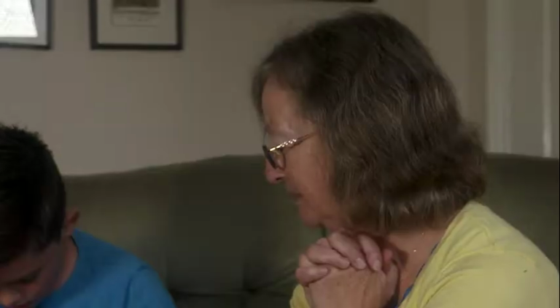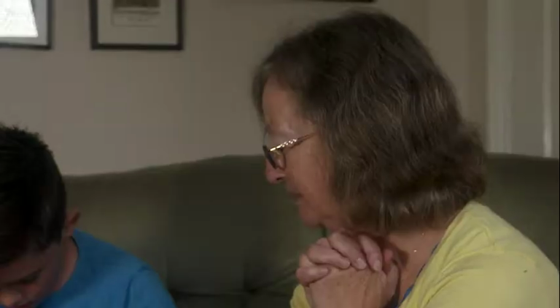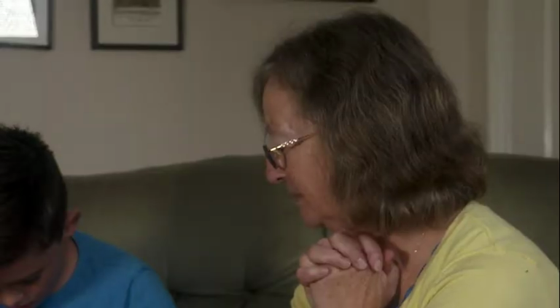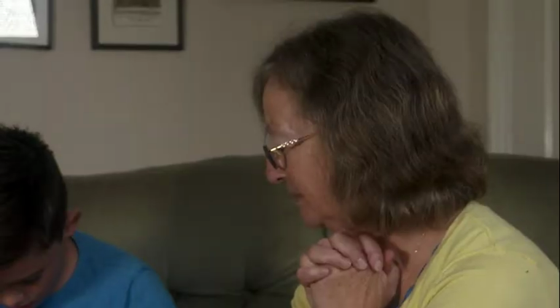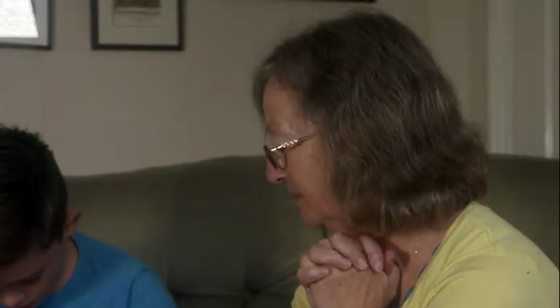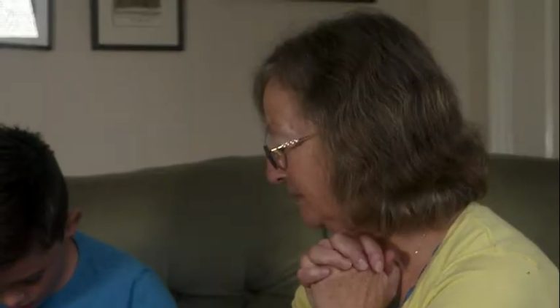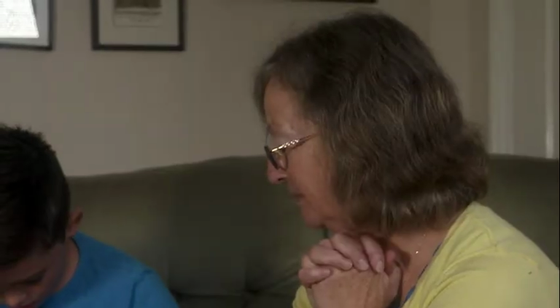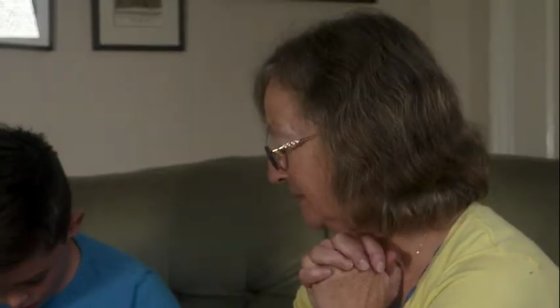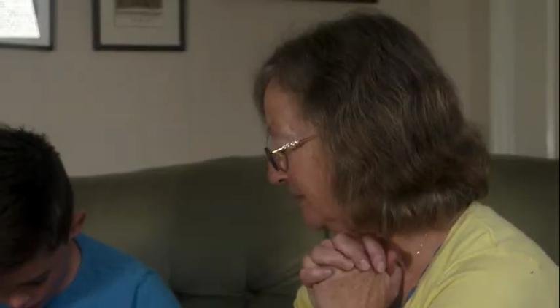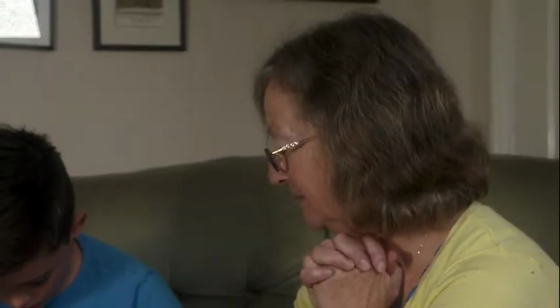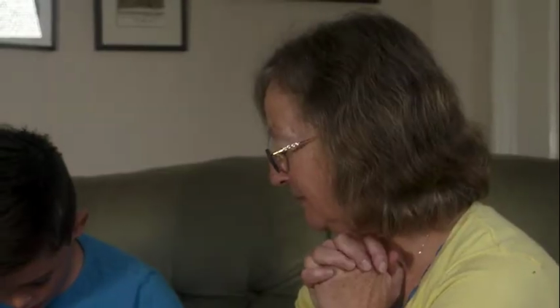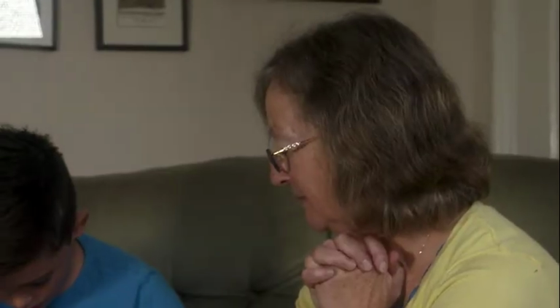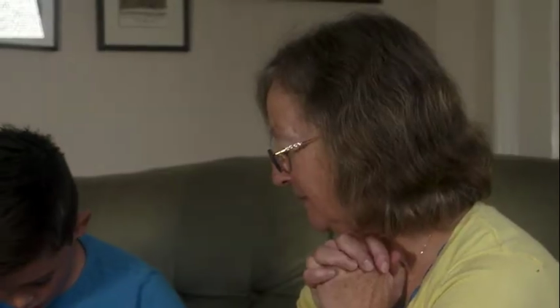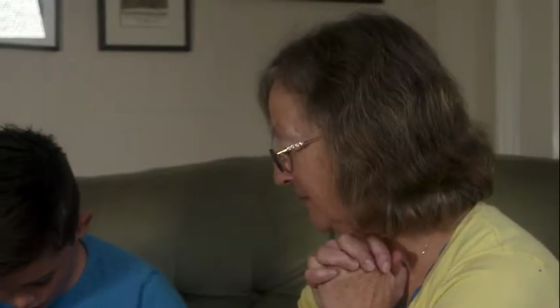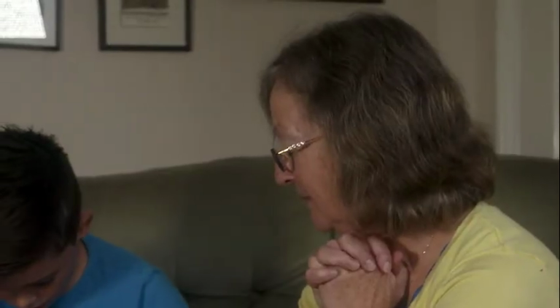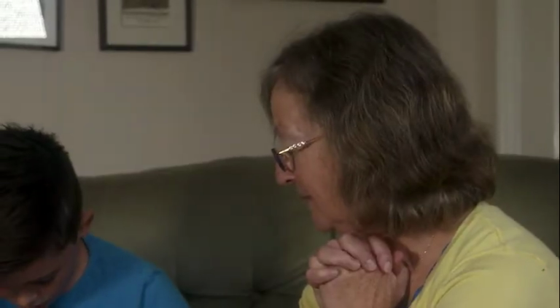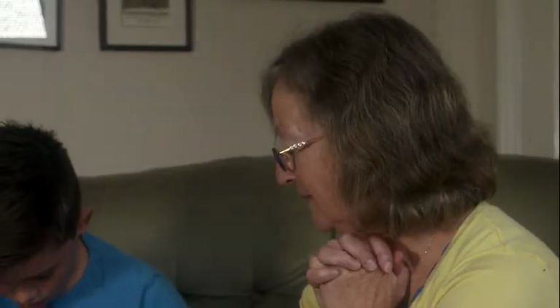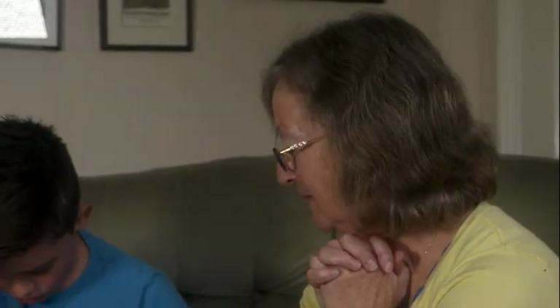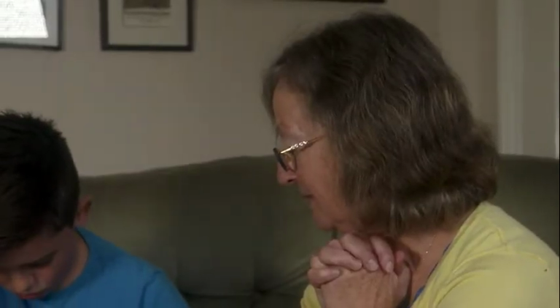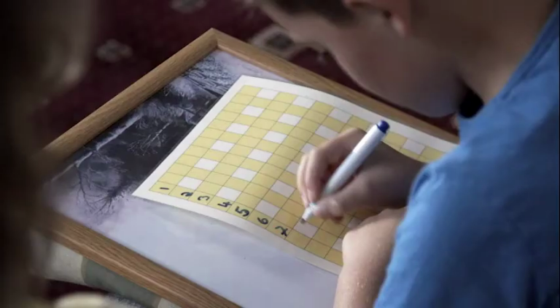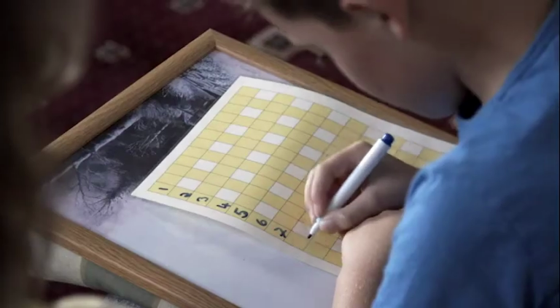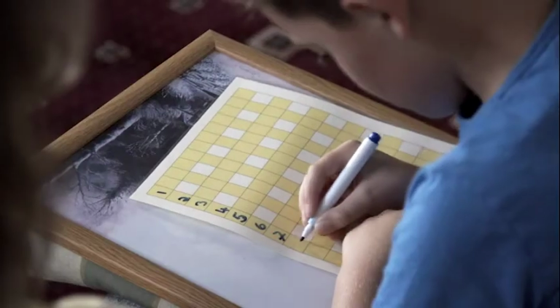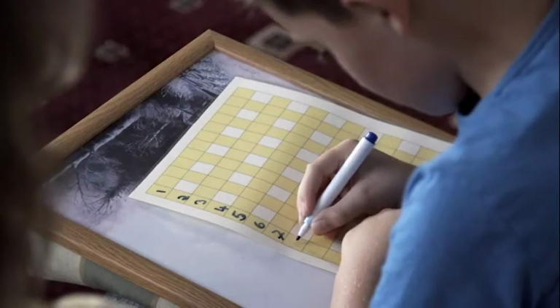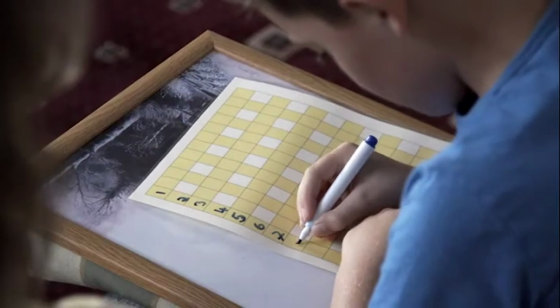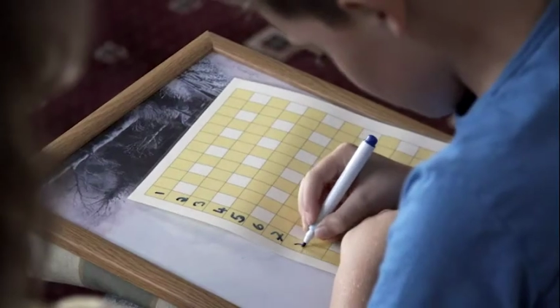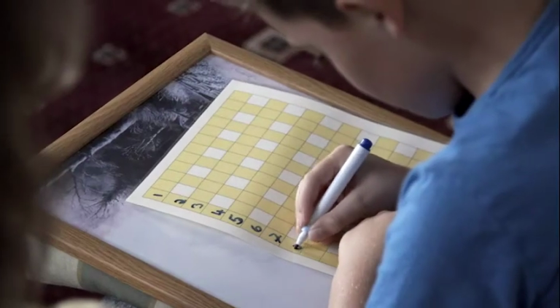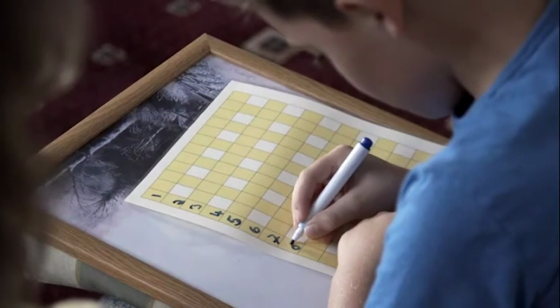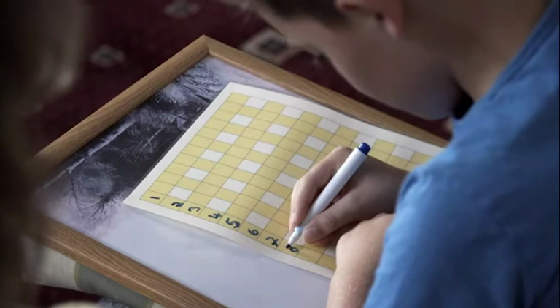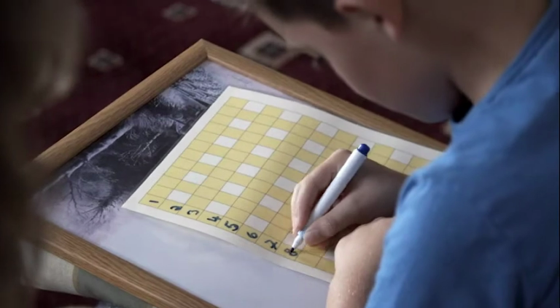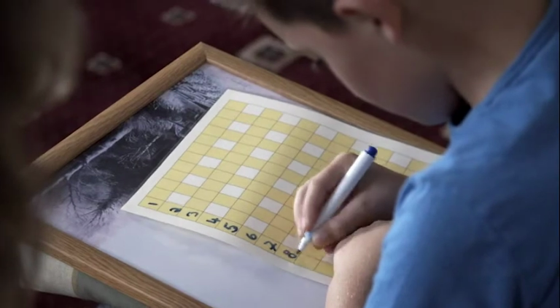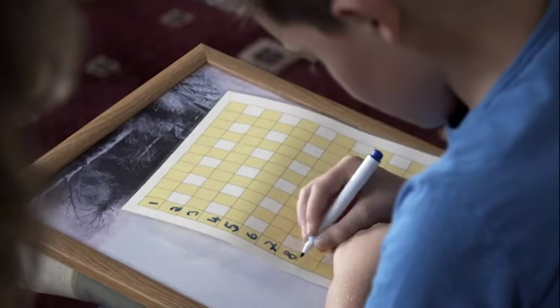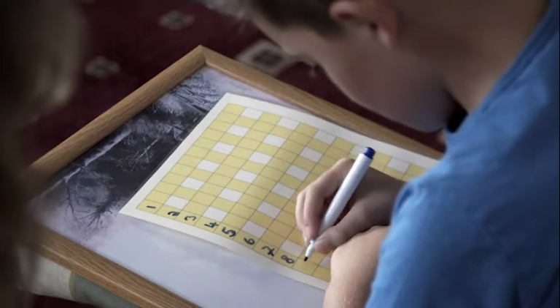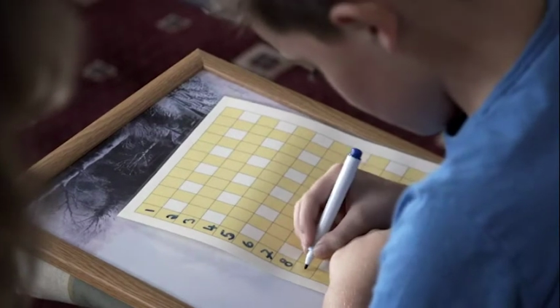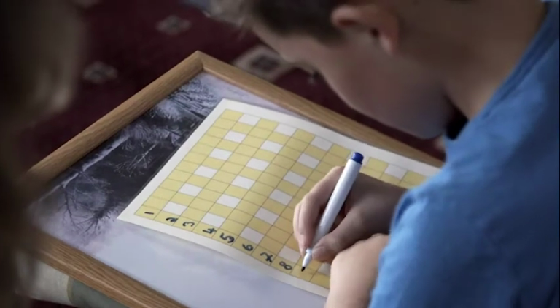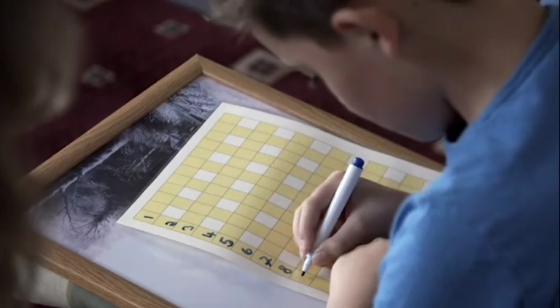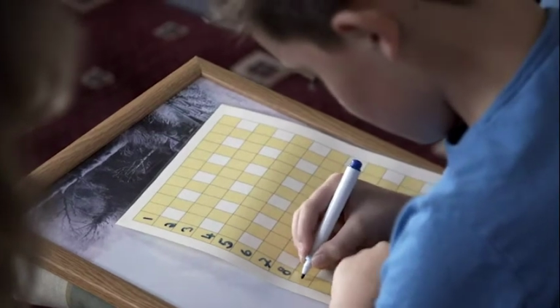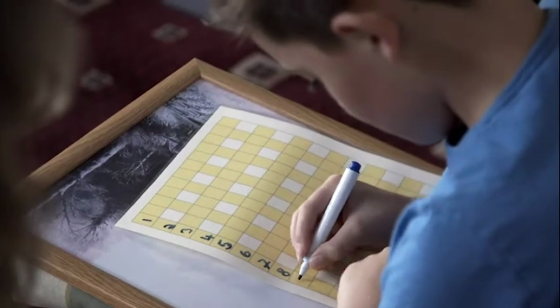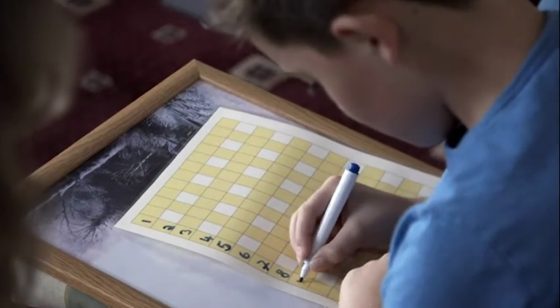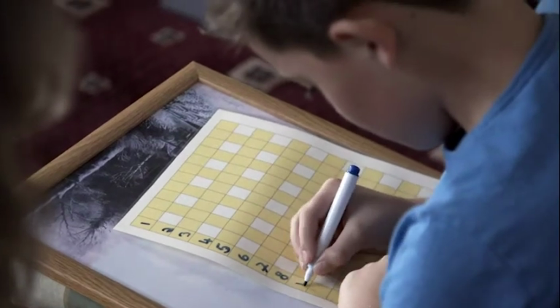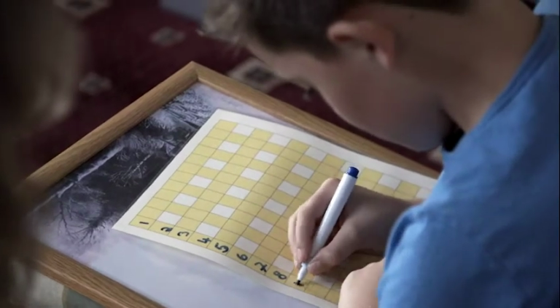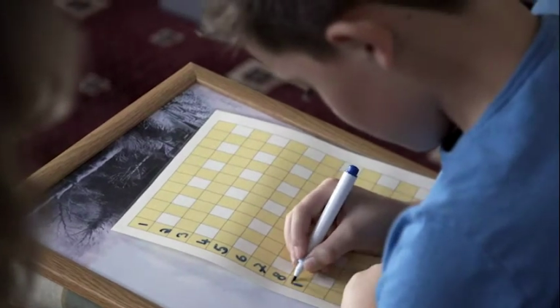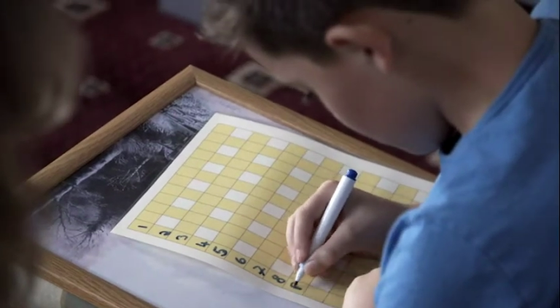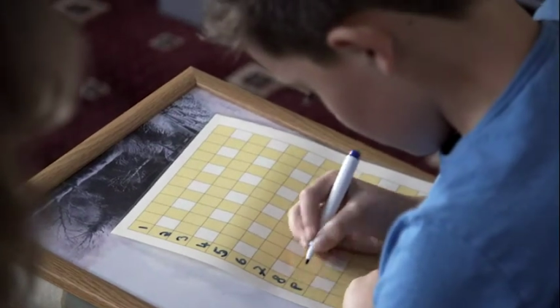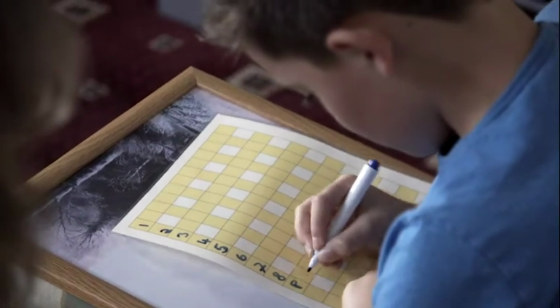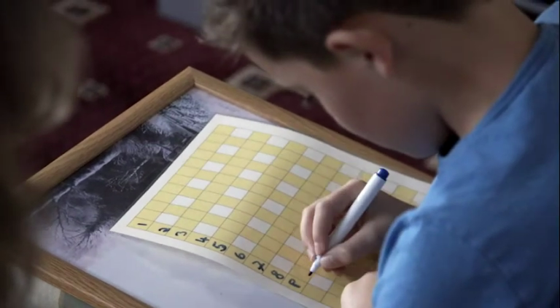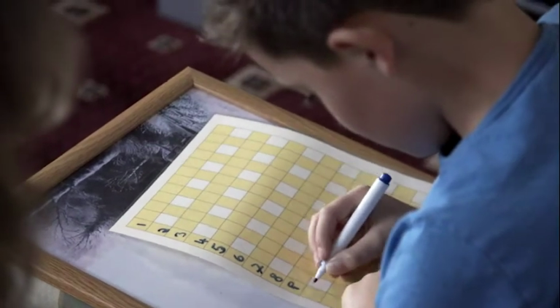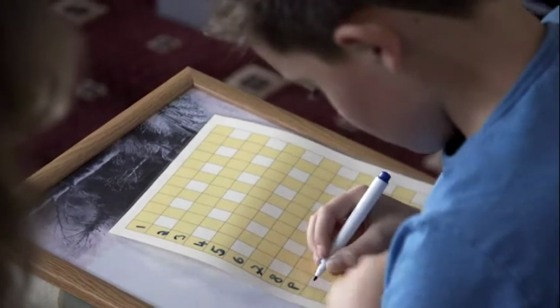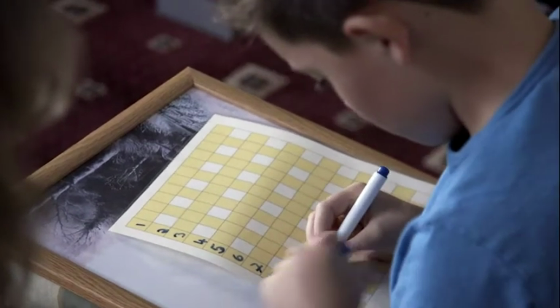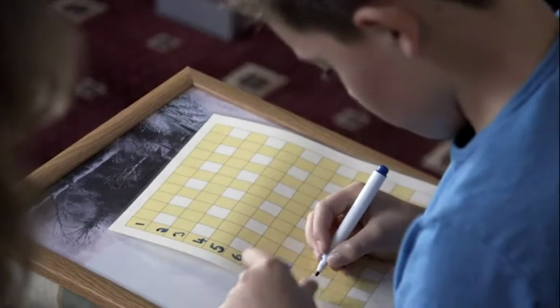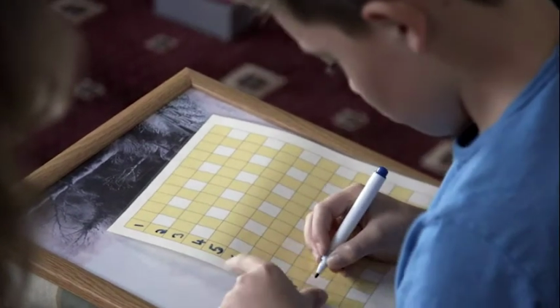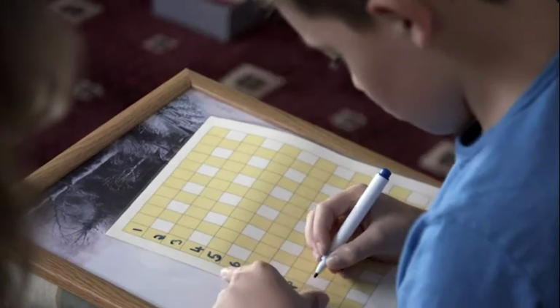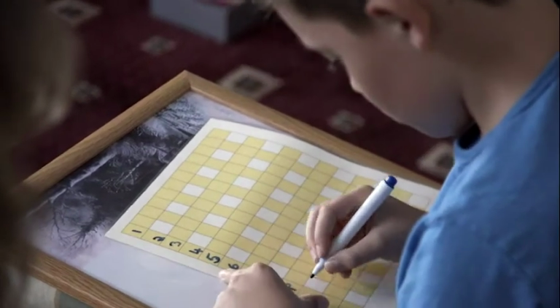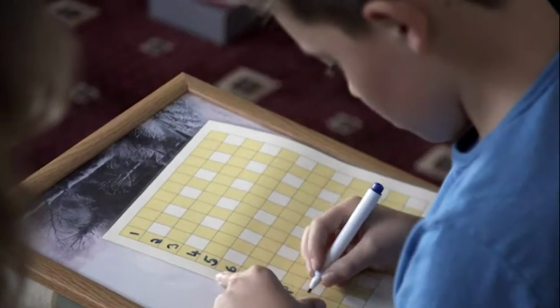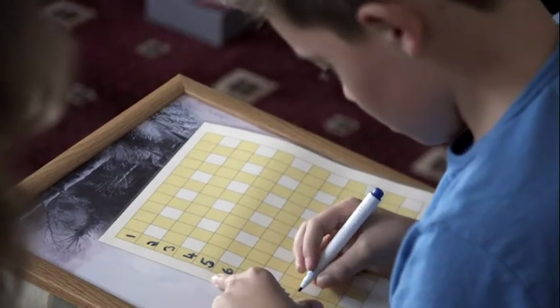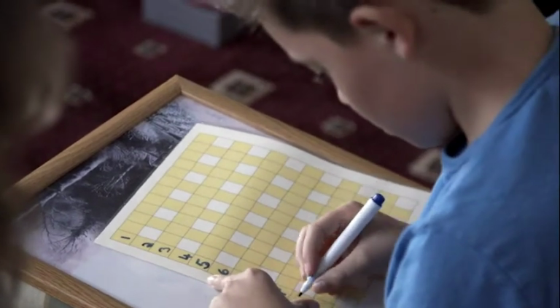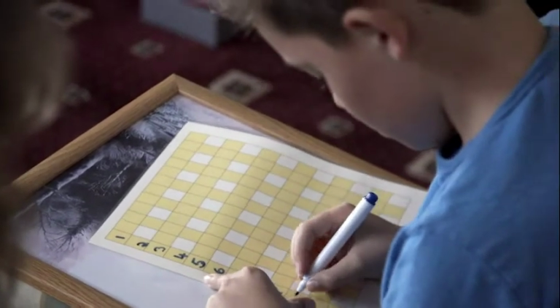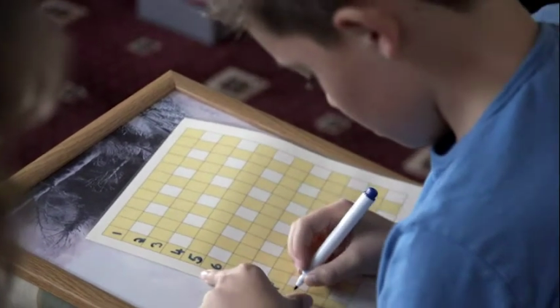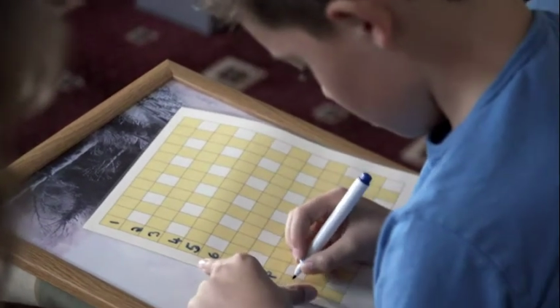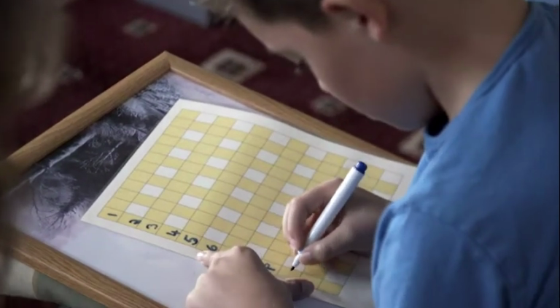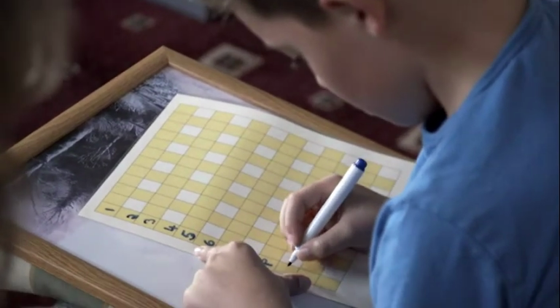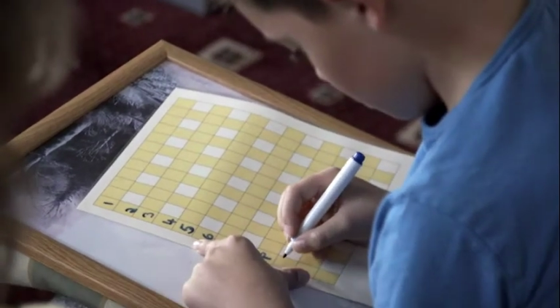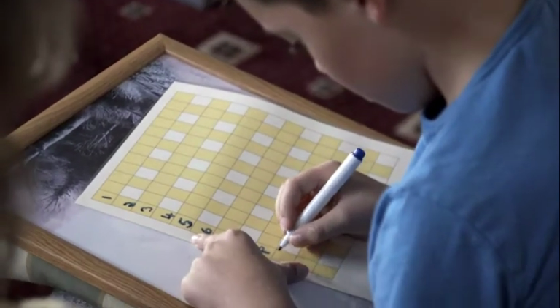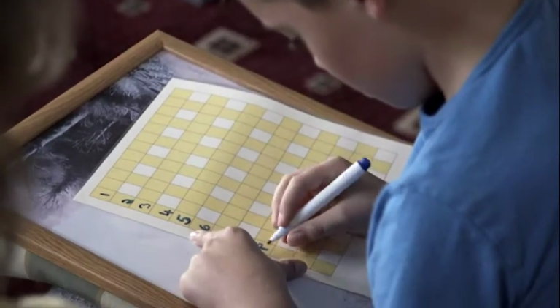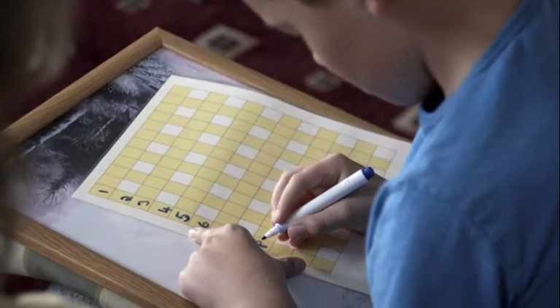Kate knows that William has a short attention span and limited digit span. Information will need to be delivered in small chunks.